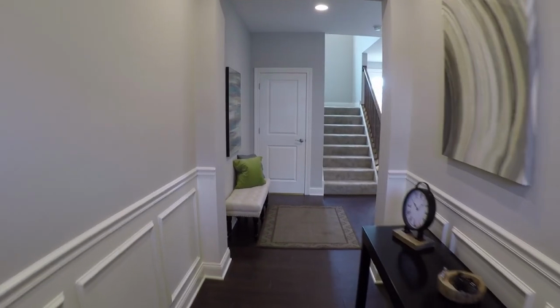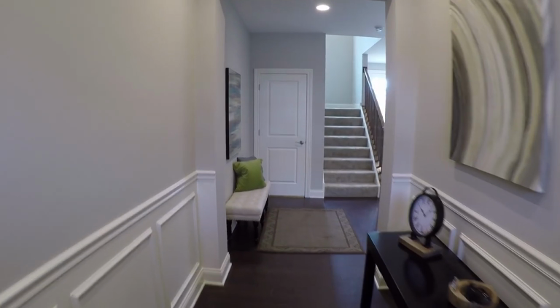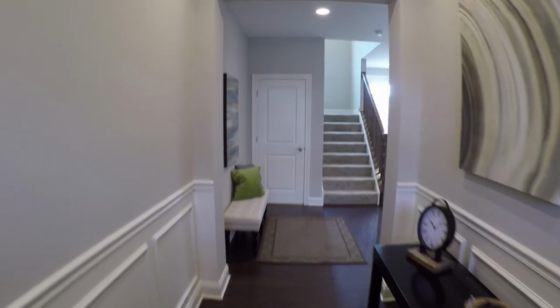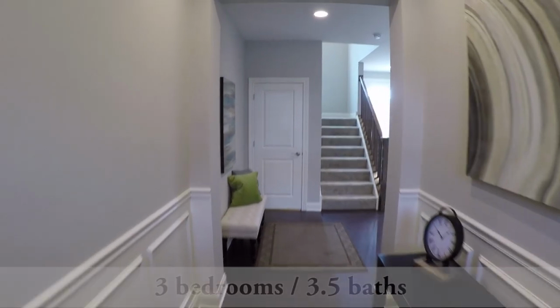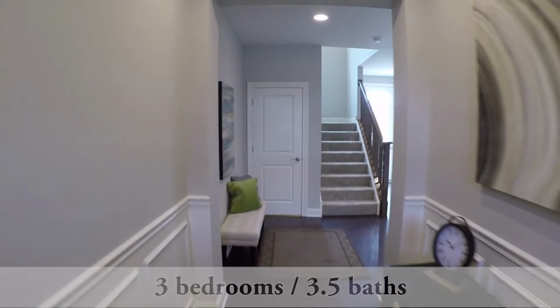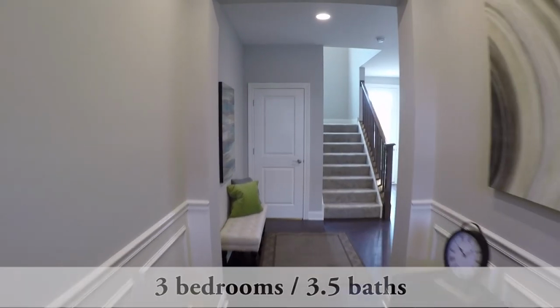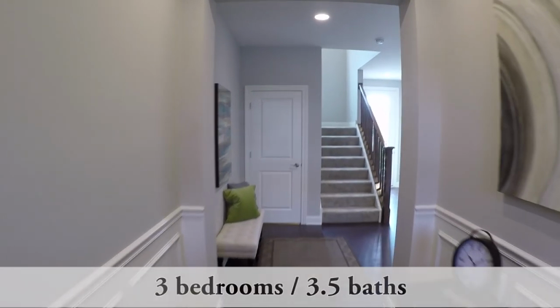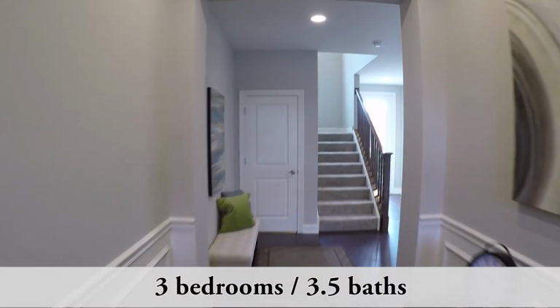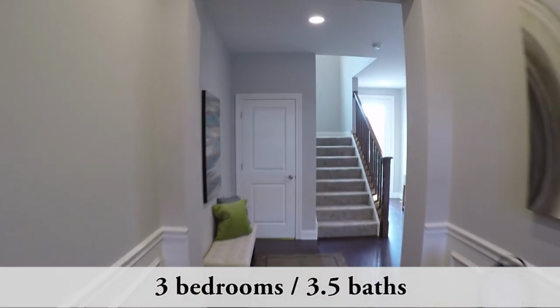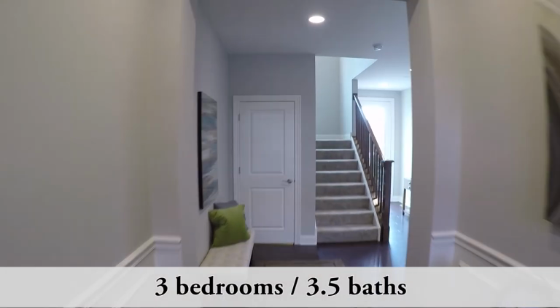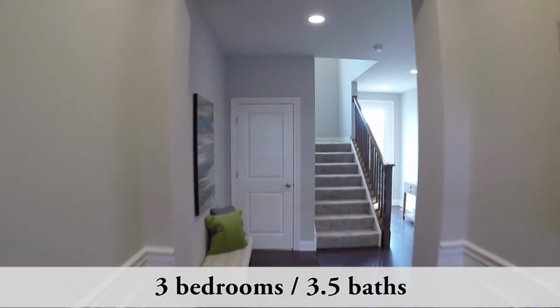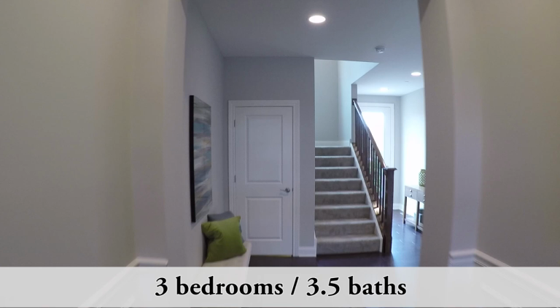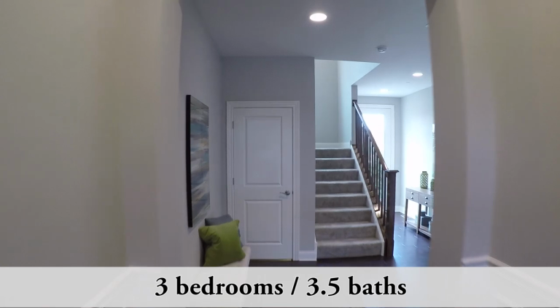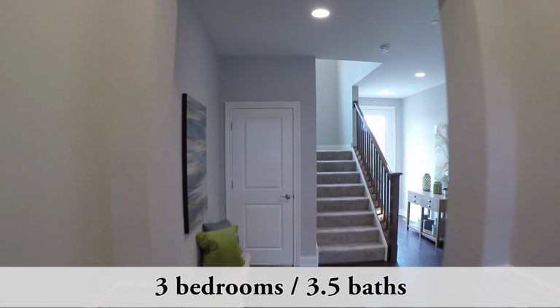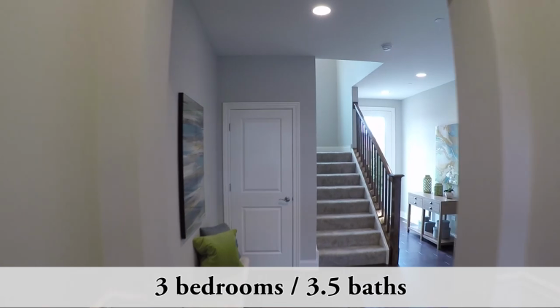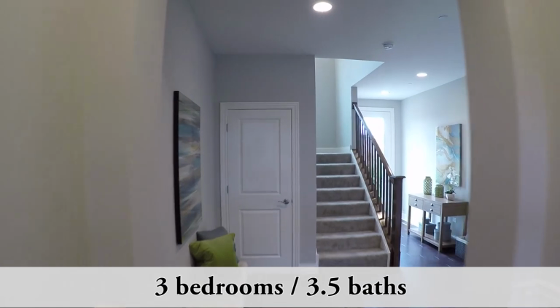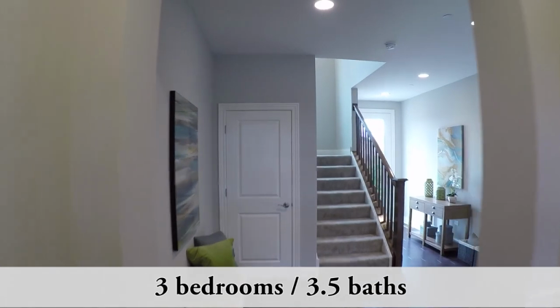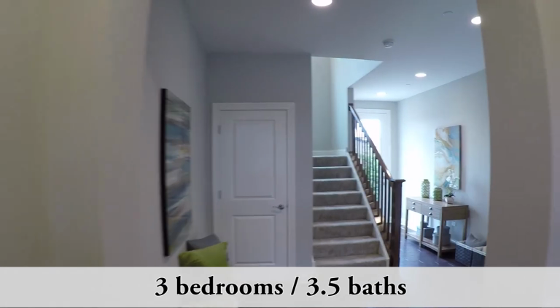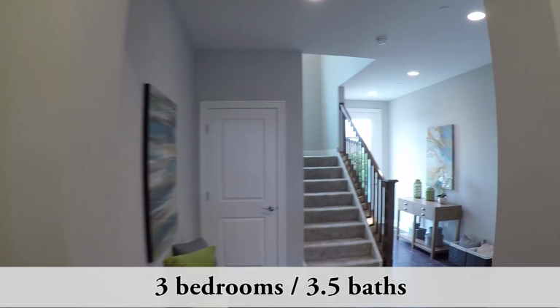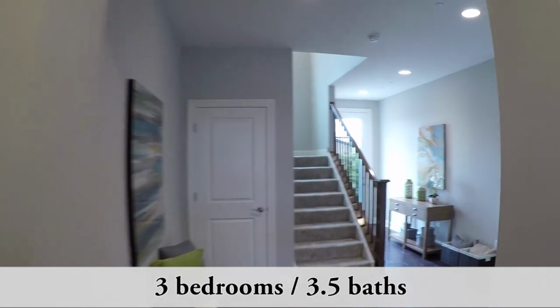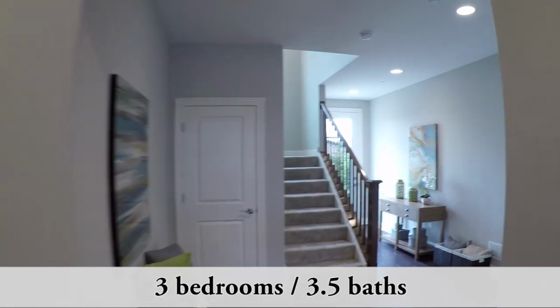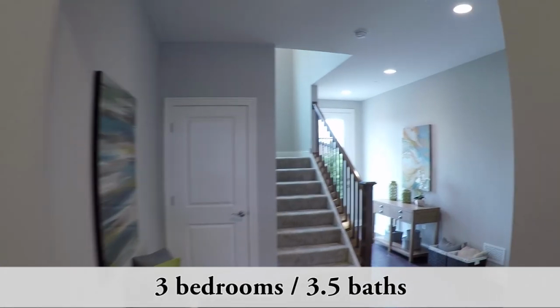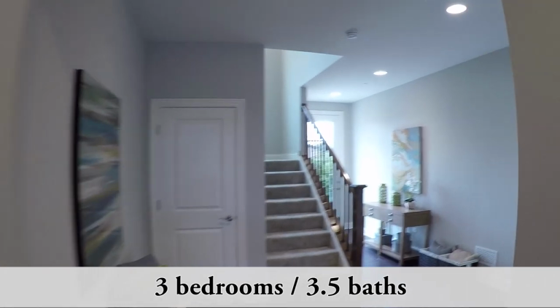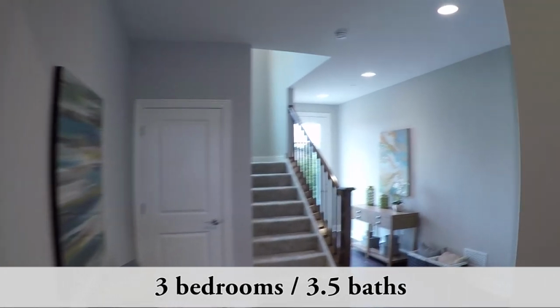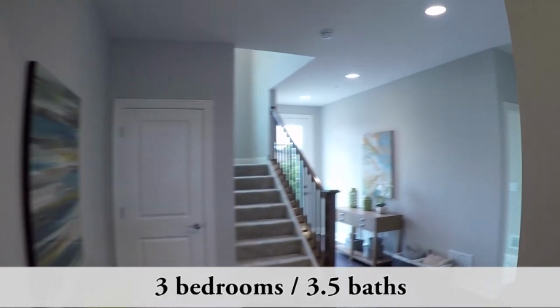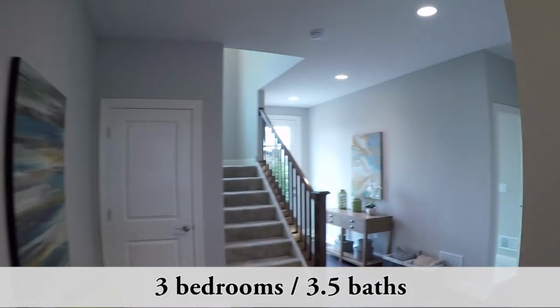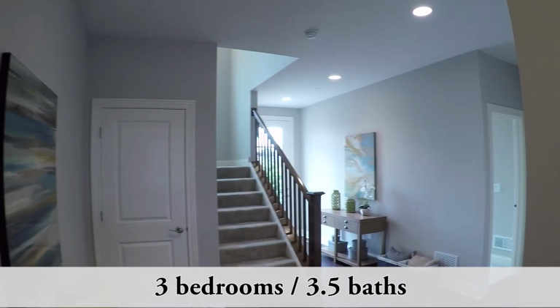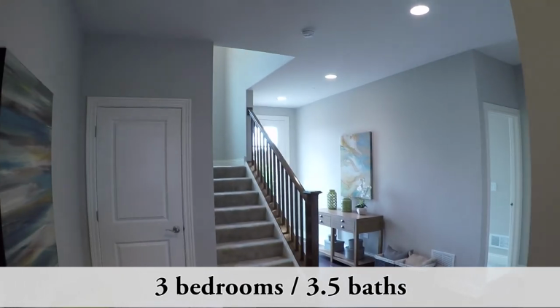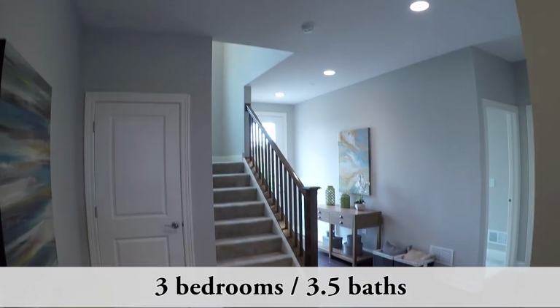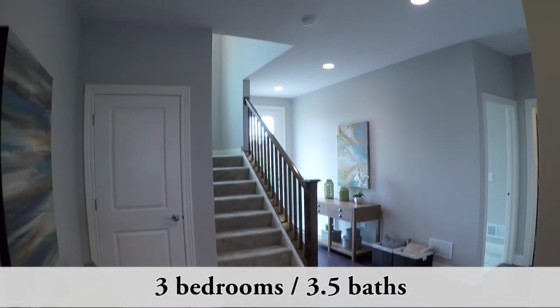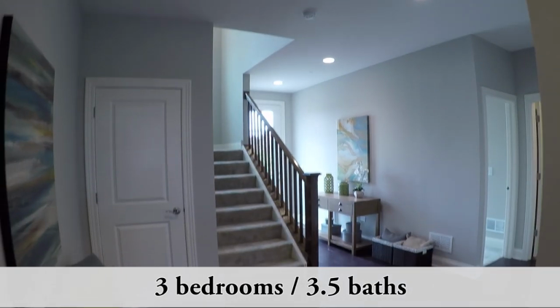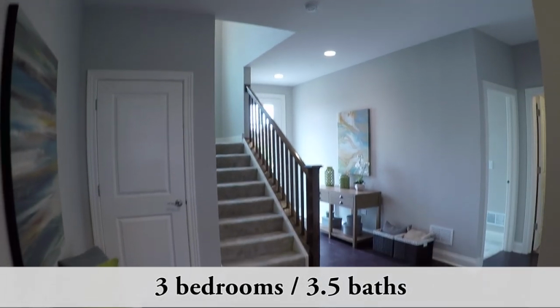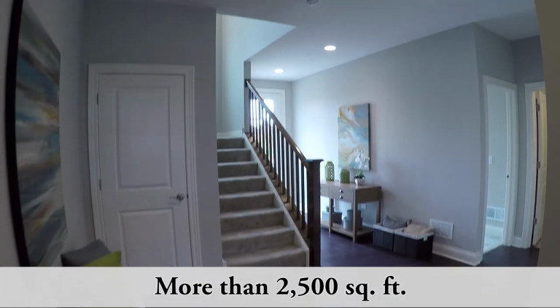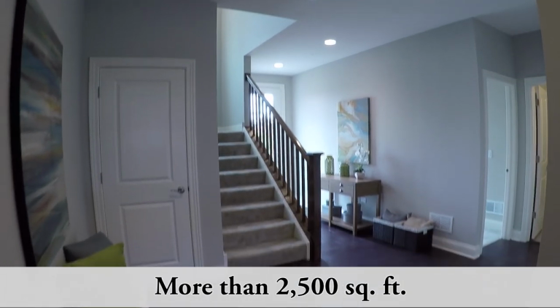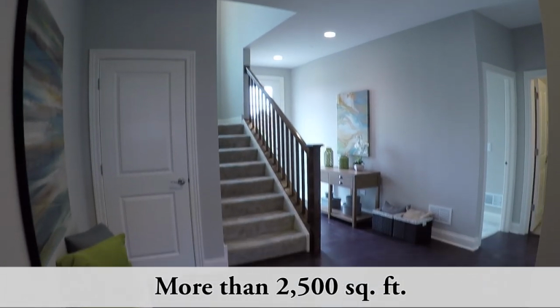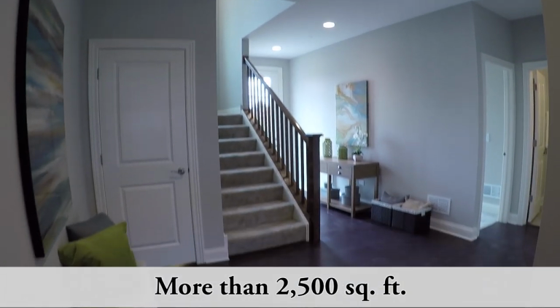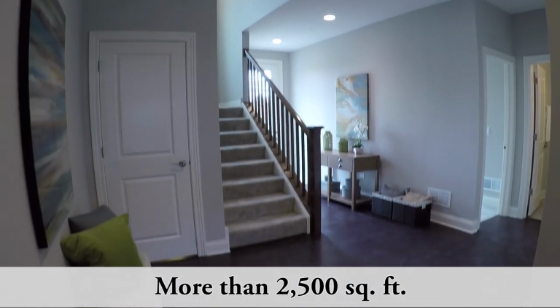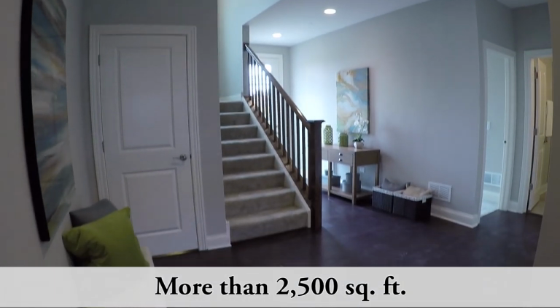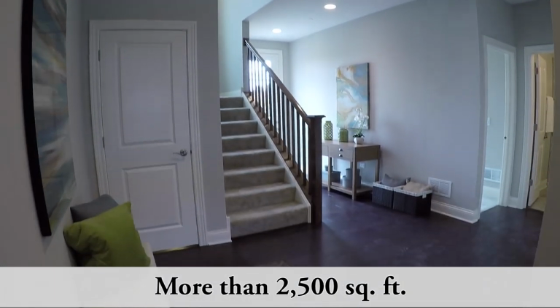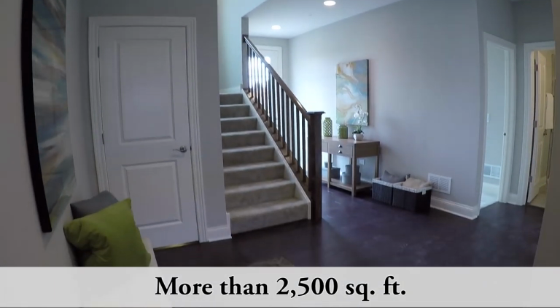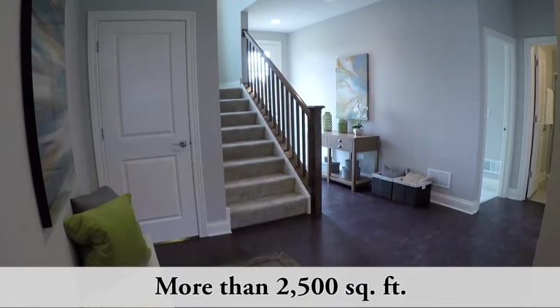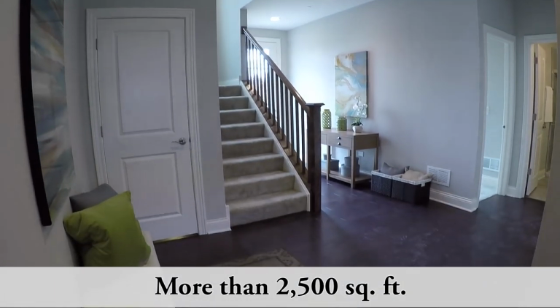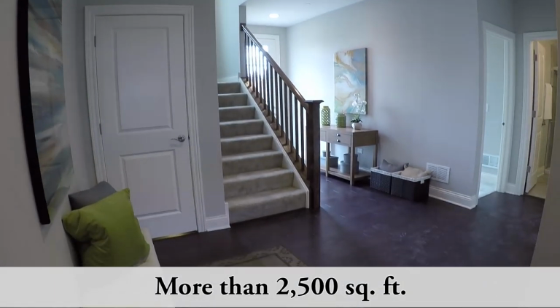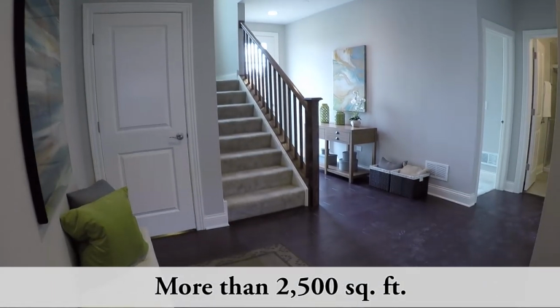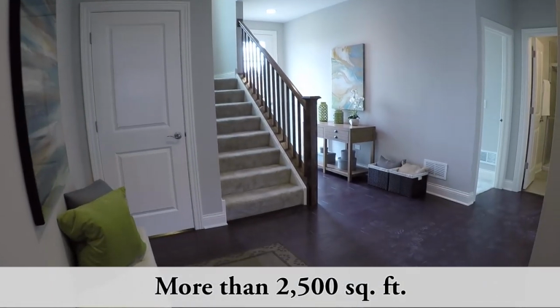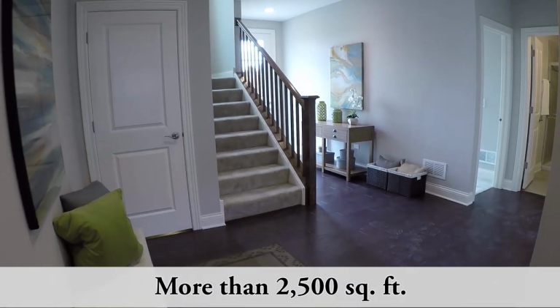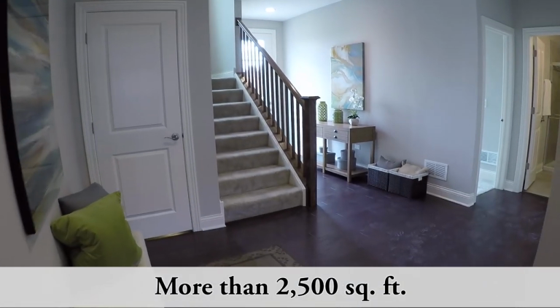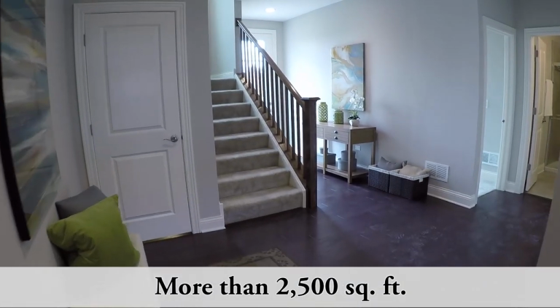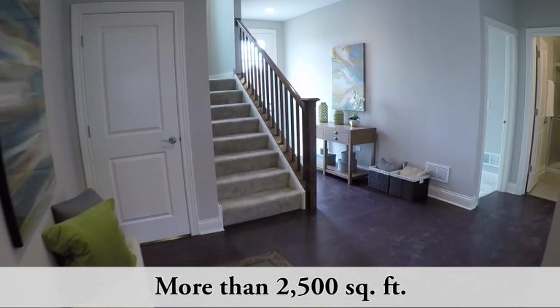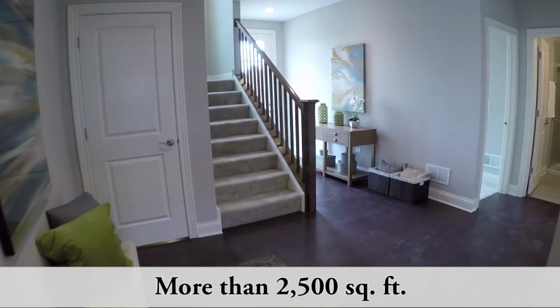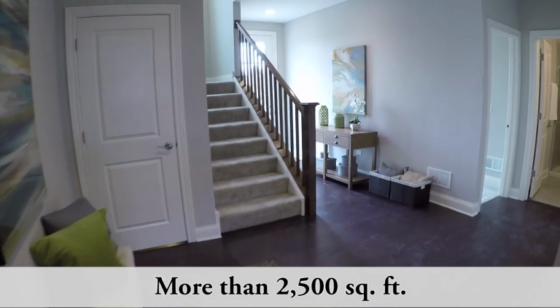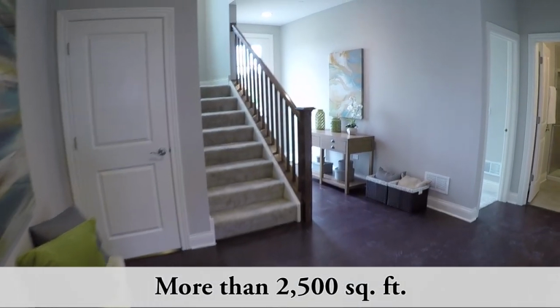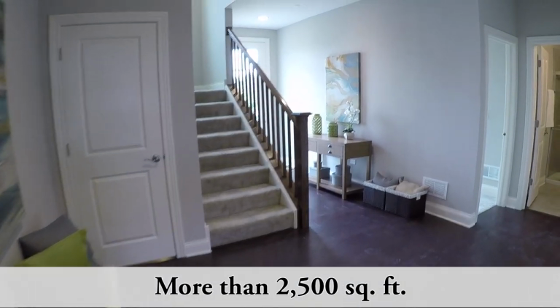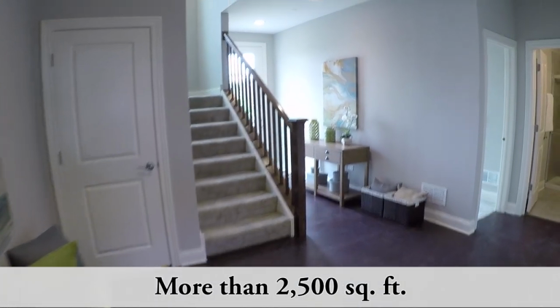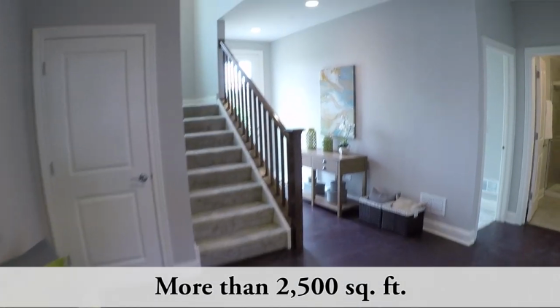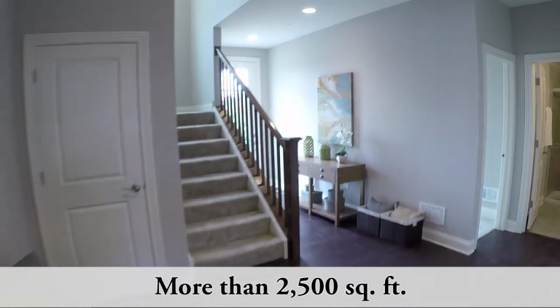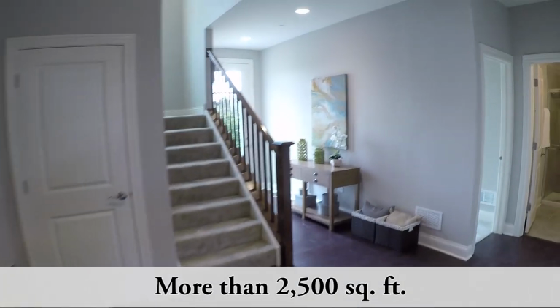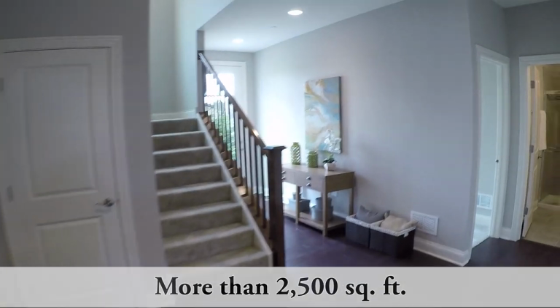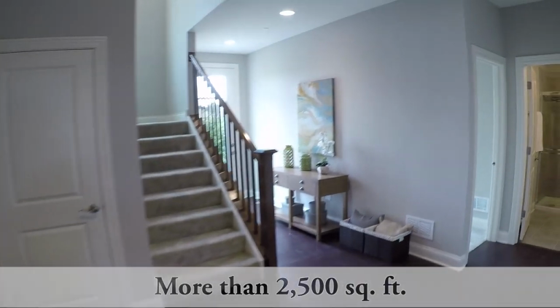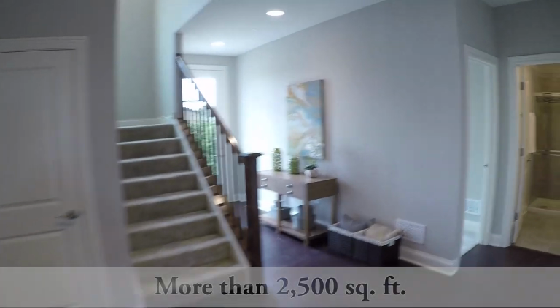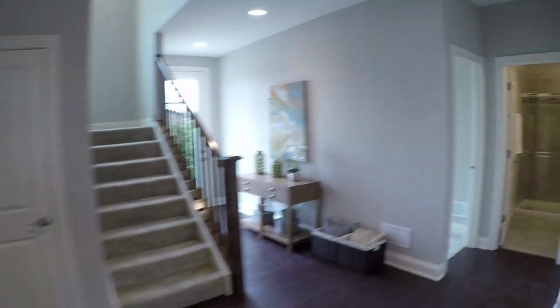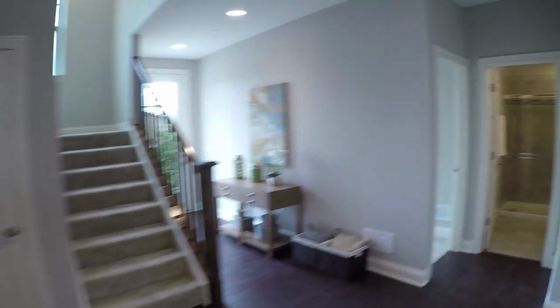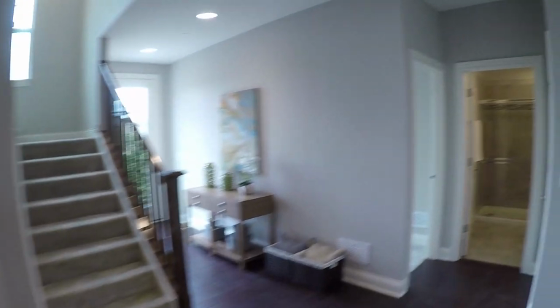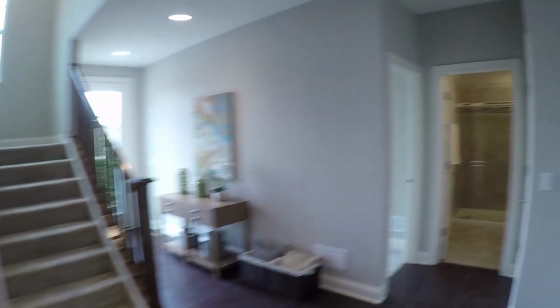Now this townhome has three bedrooms, three and a half baths, and comes in at about 2,500 square feet of living space.